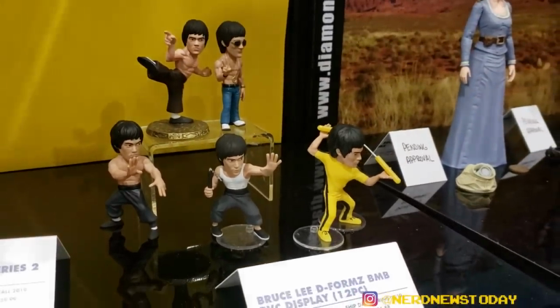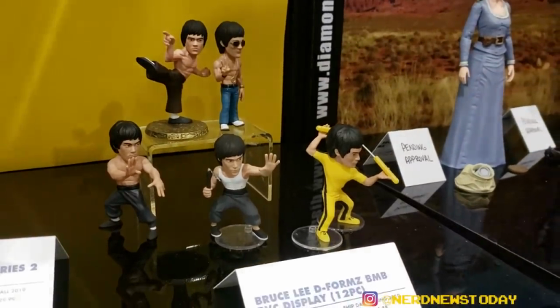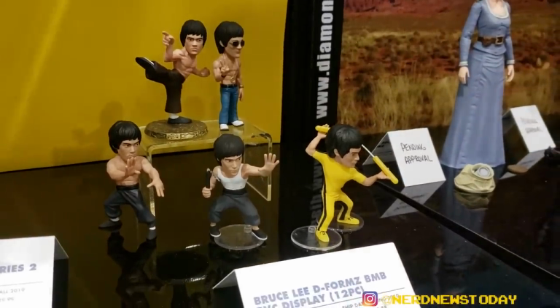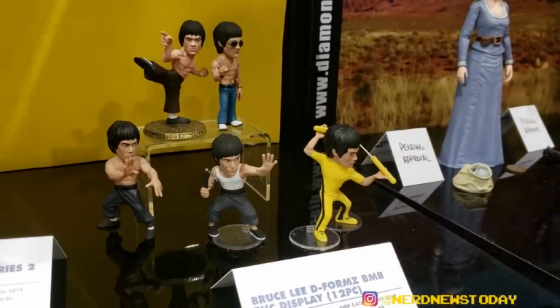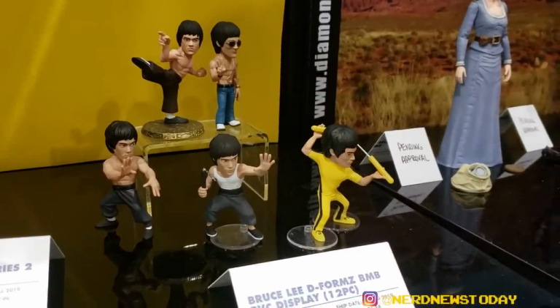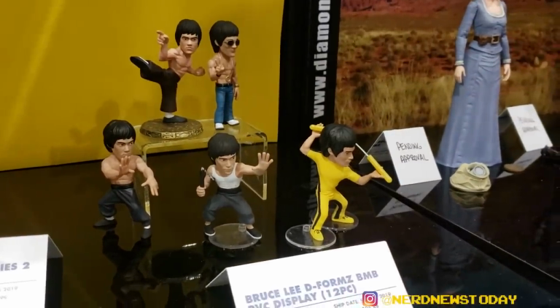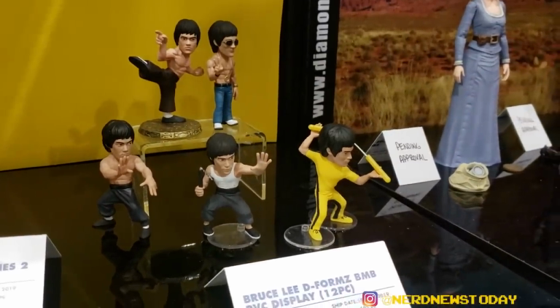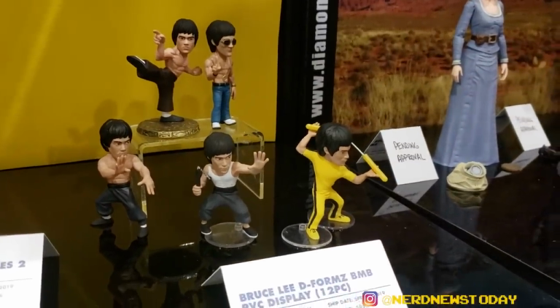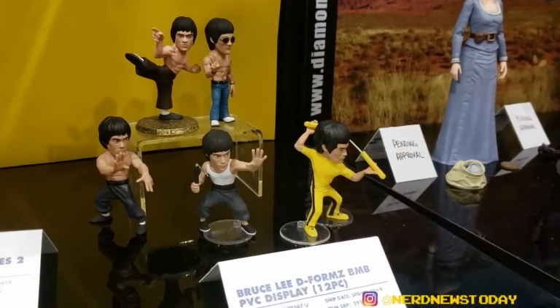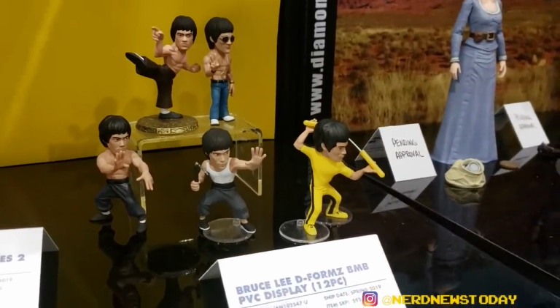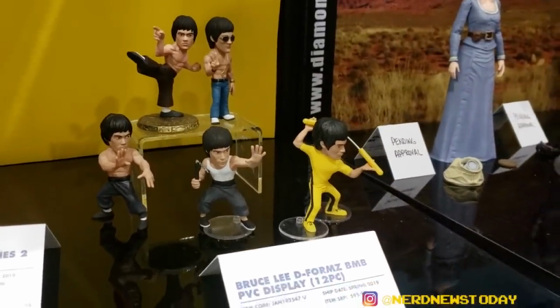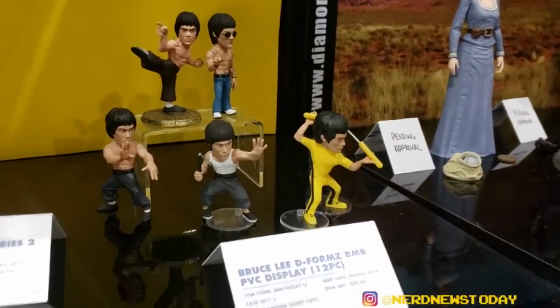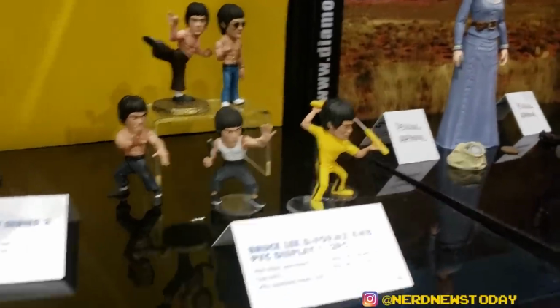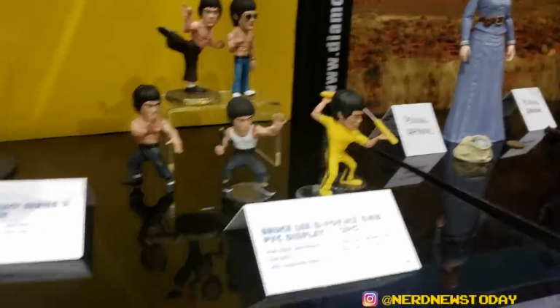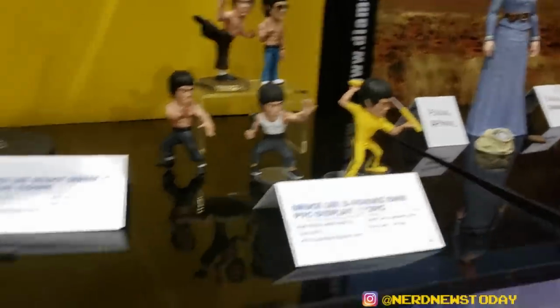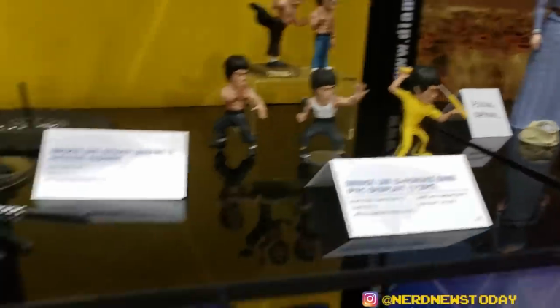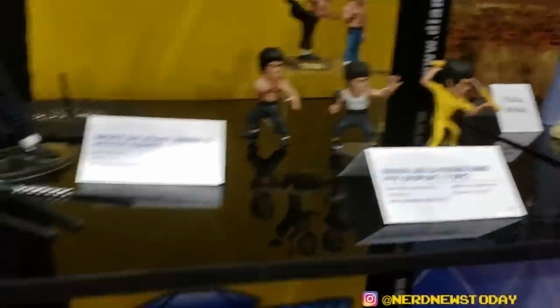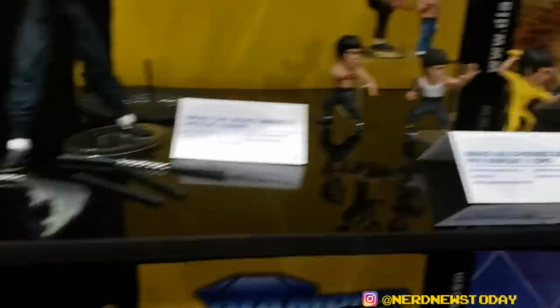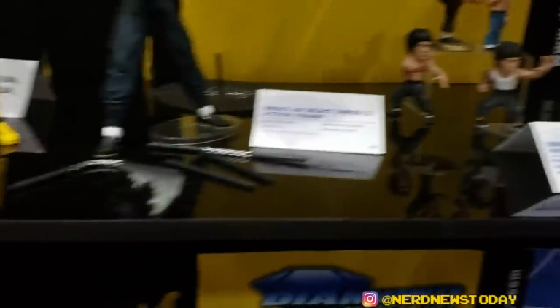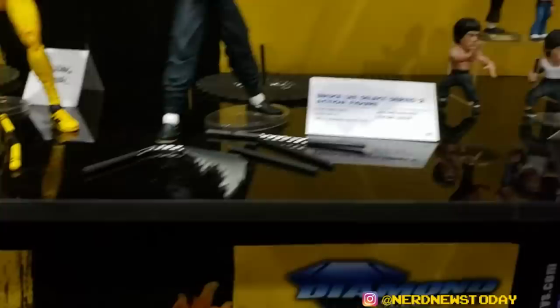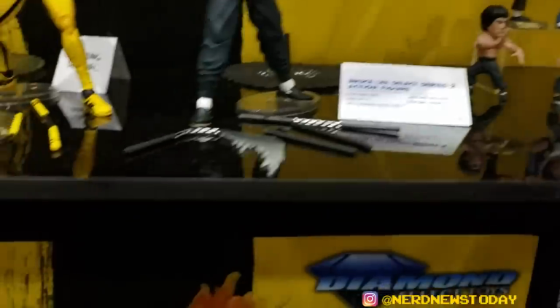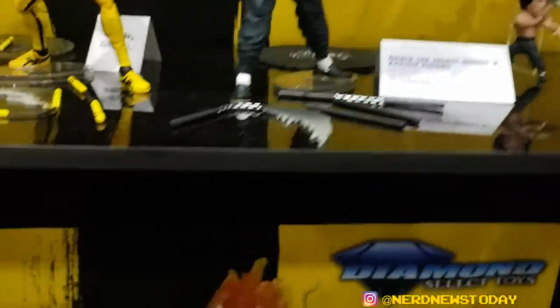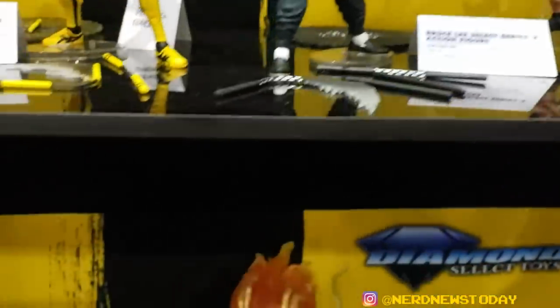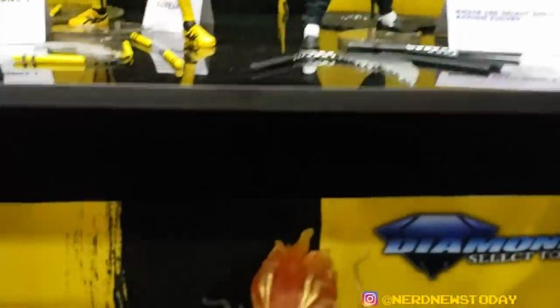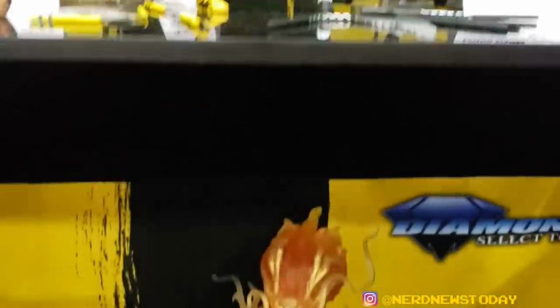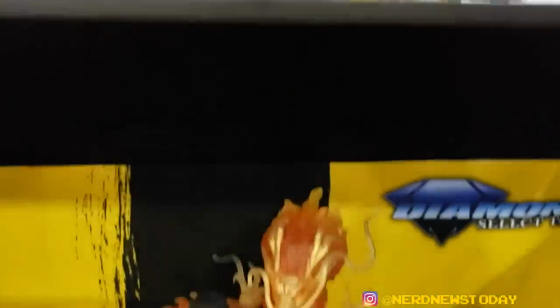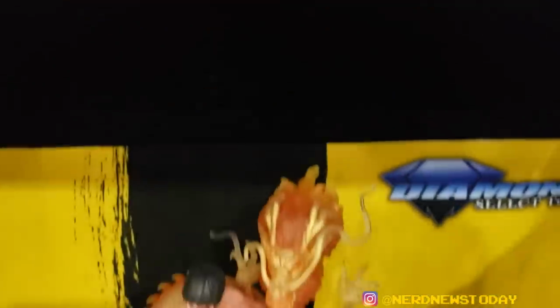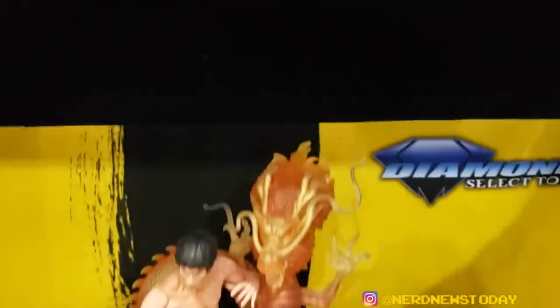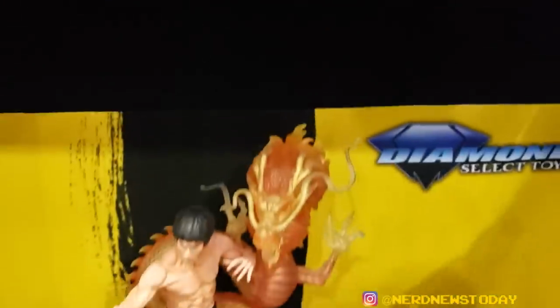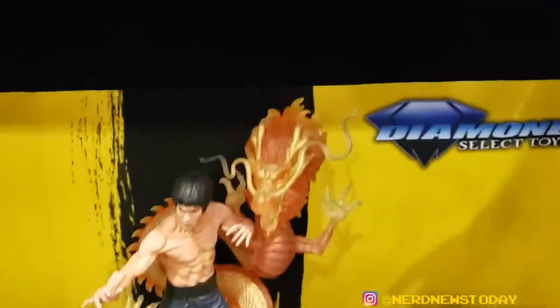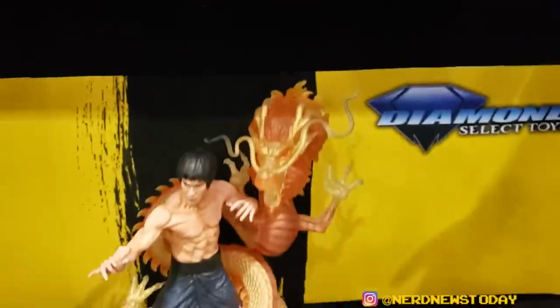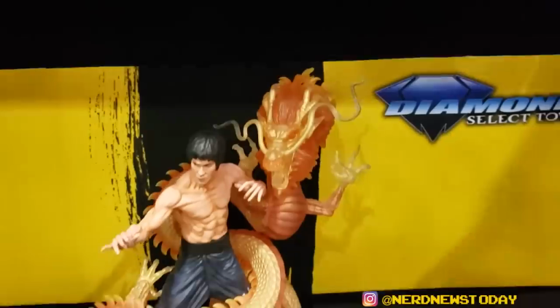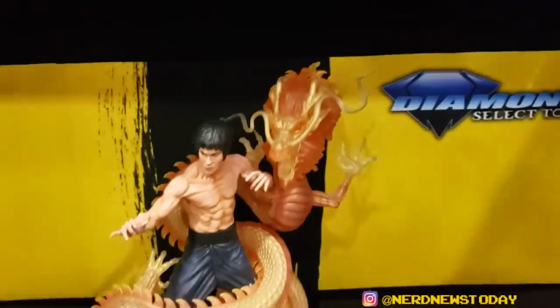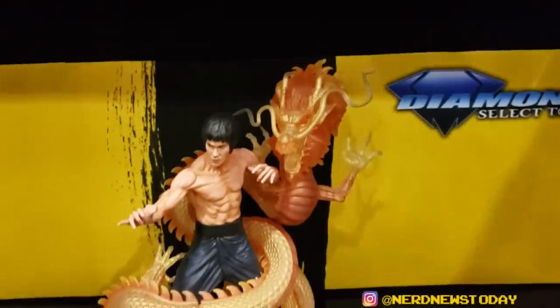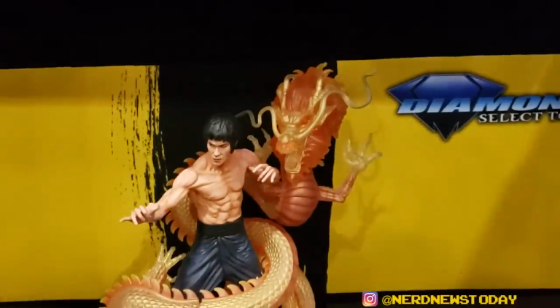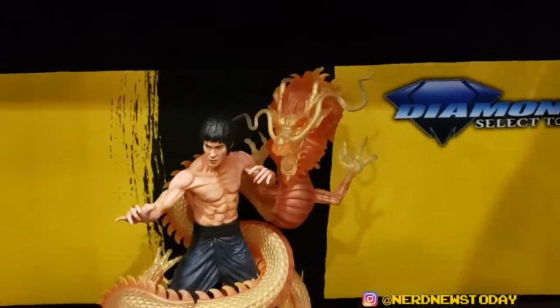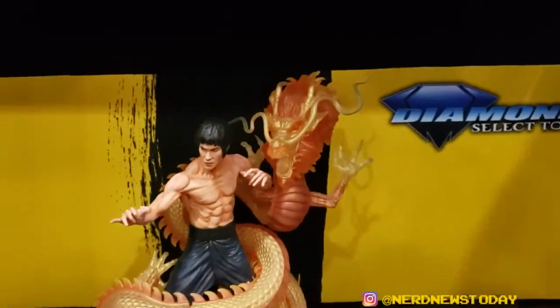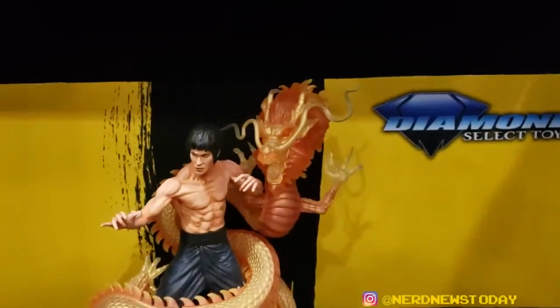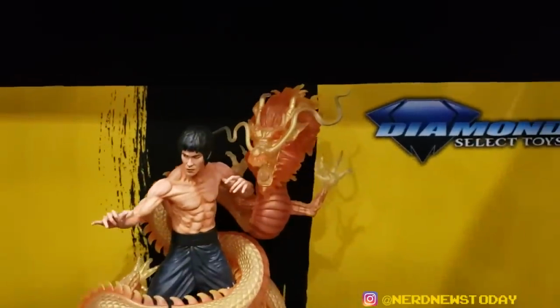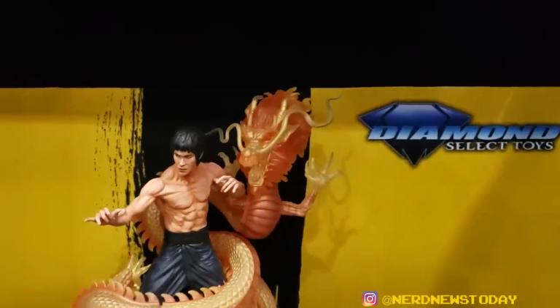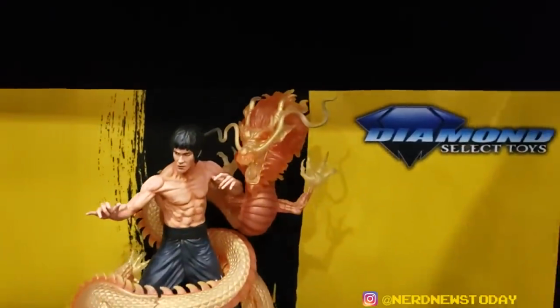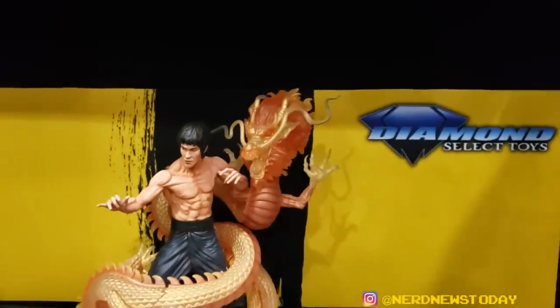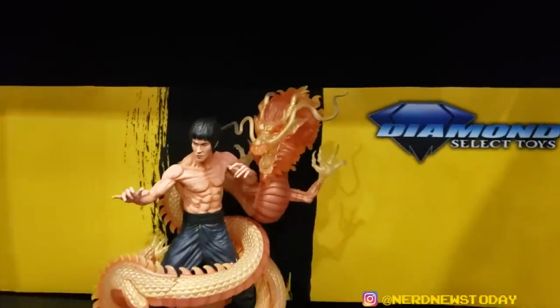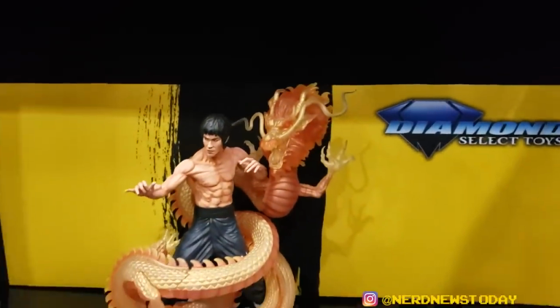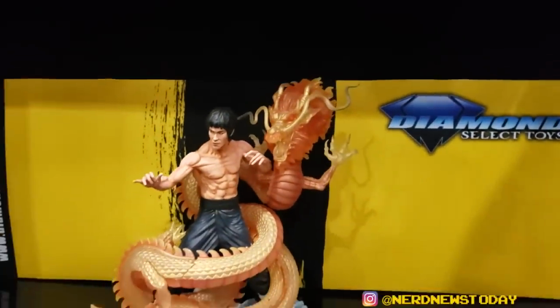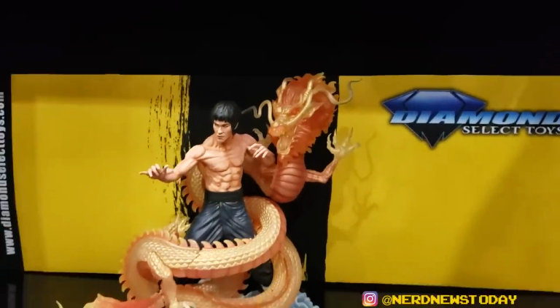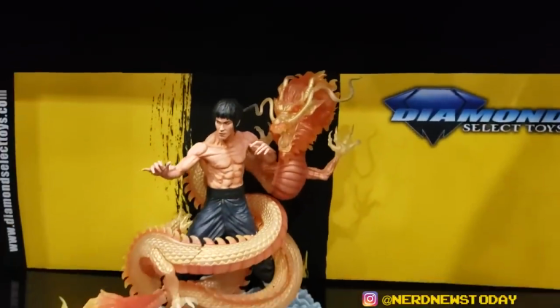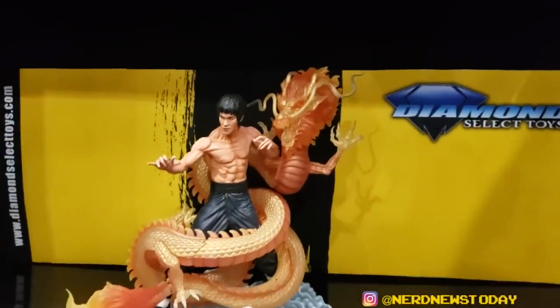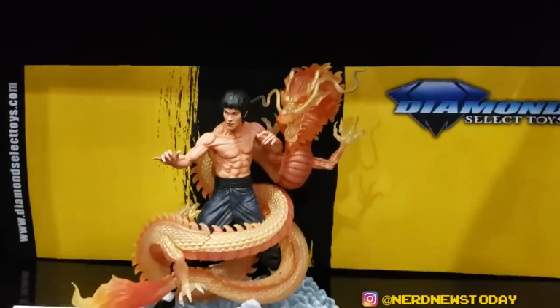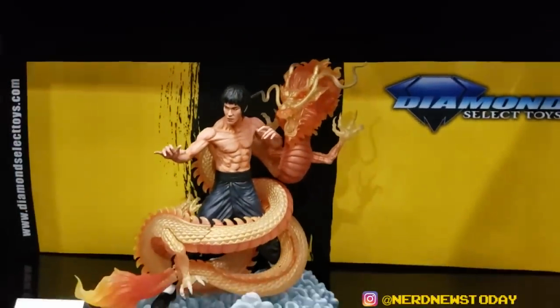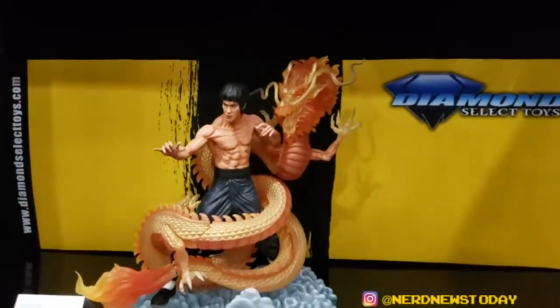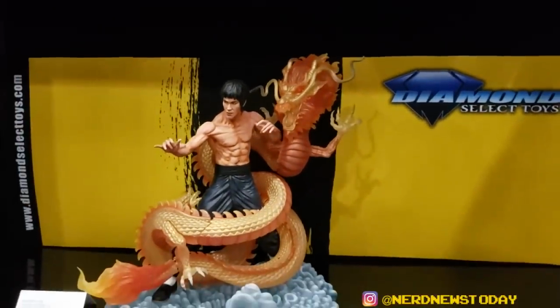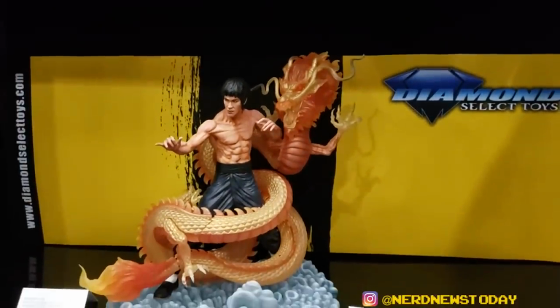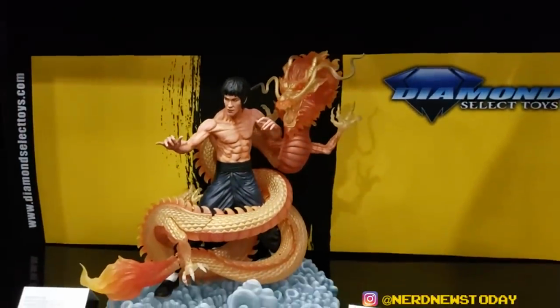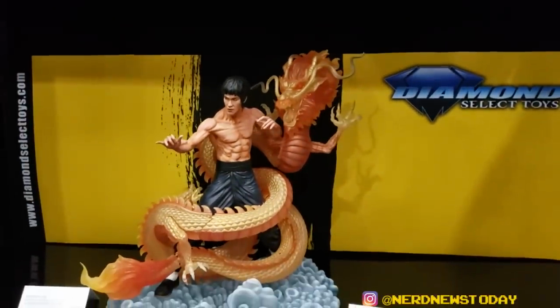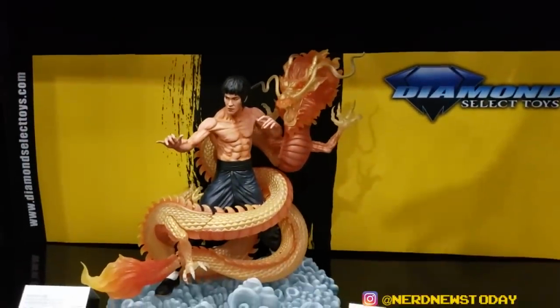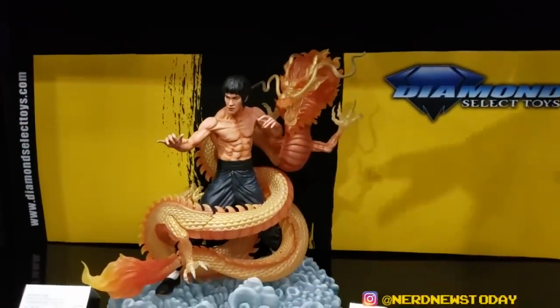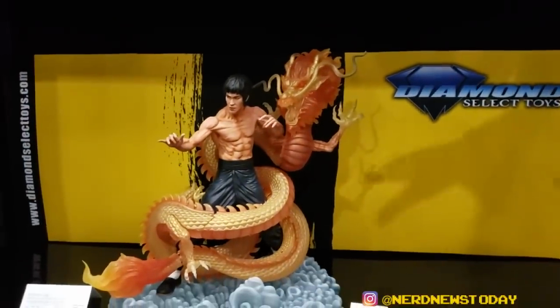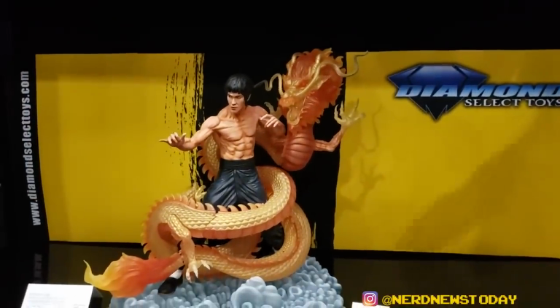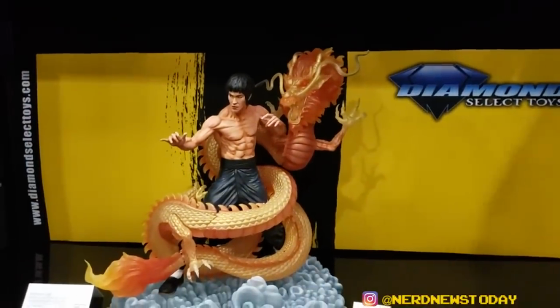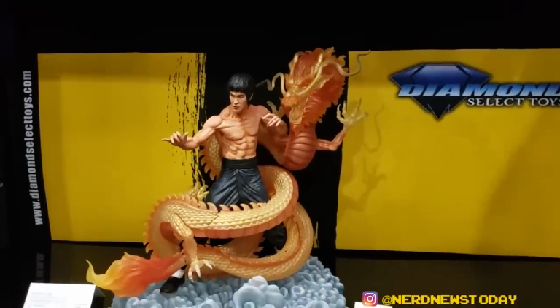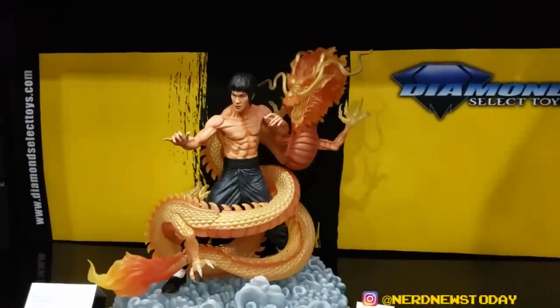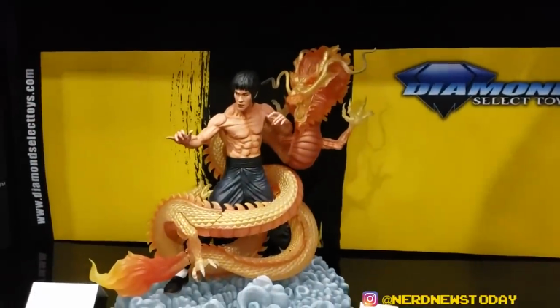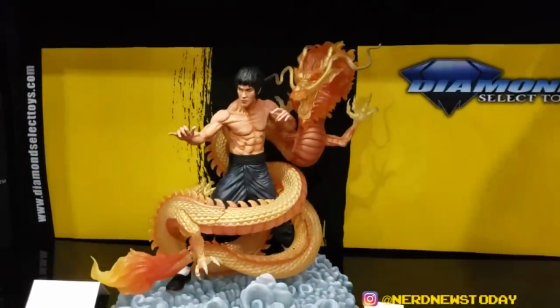And down here we've got our 80th anniversary milestone statue — very, very cool, very elaborate. $300 price point.